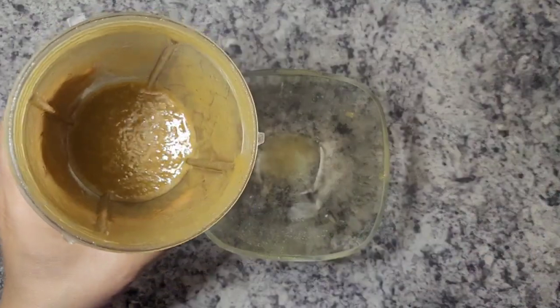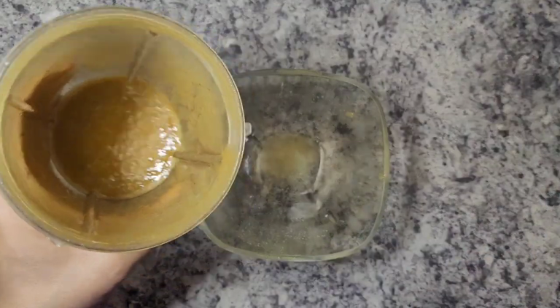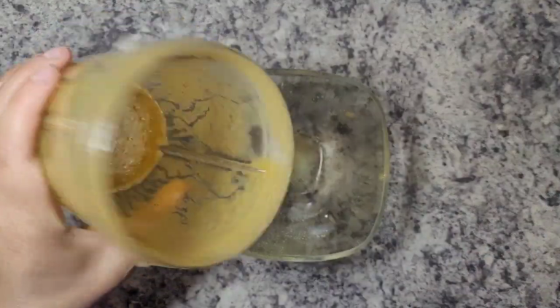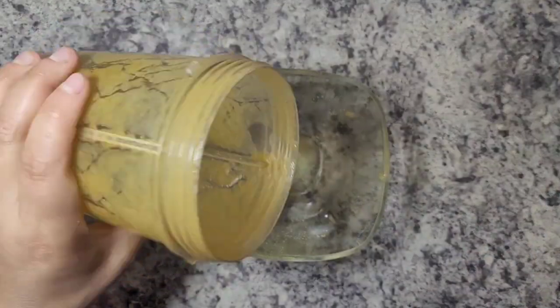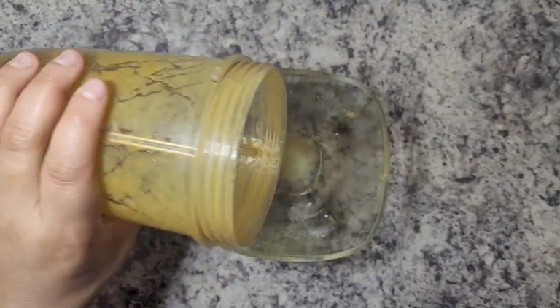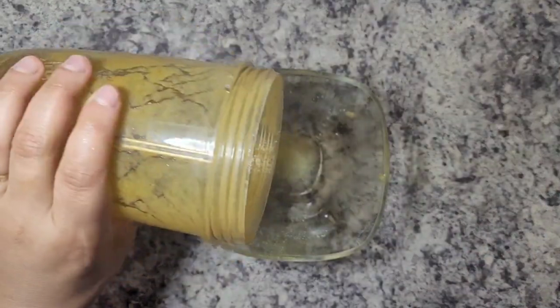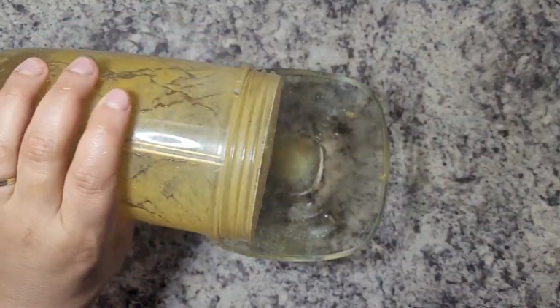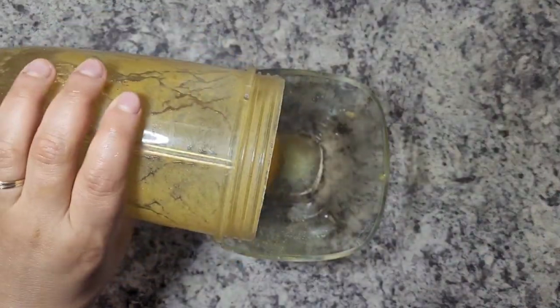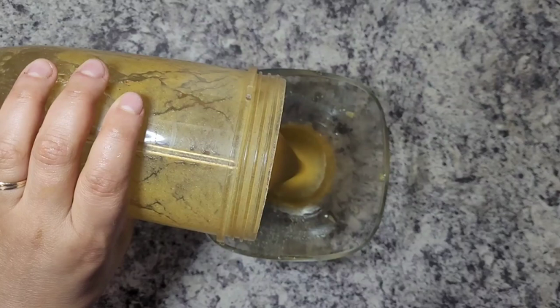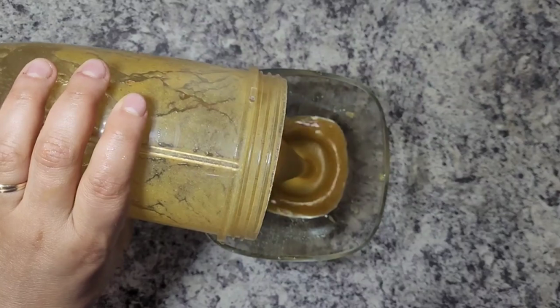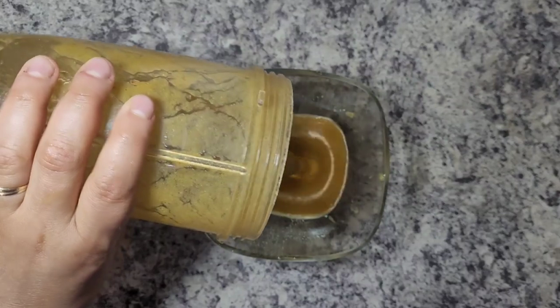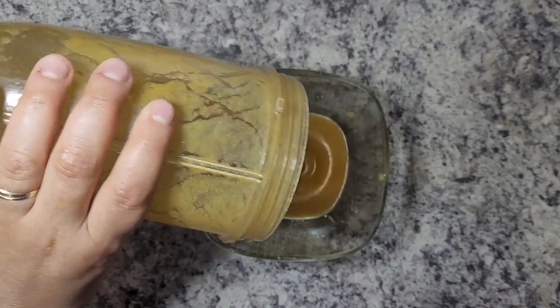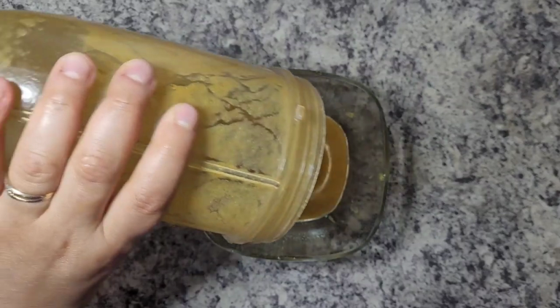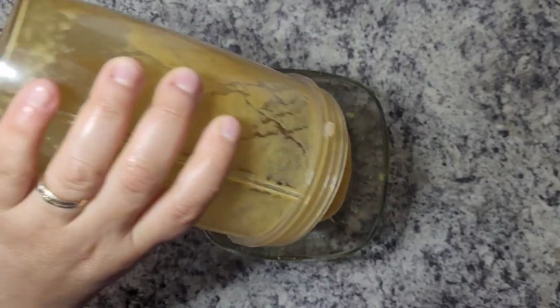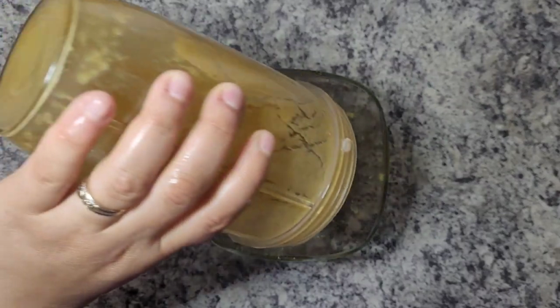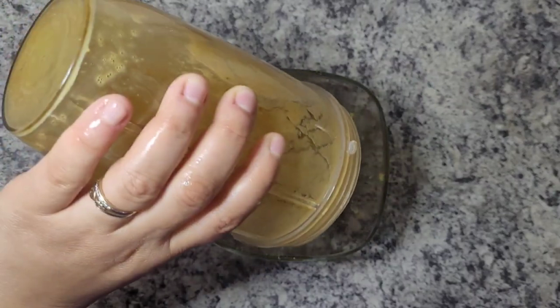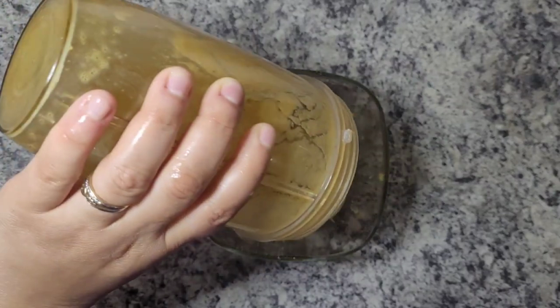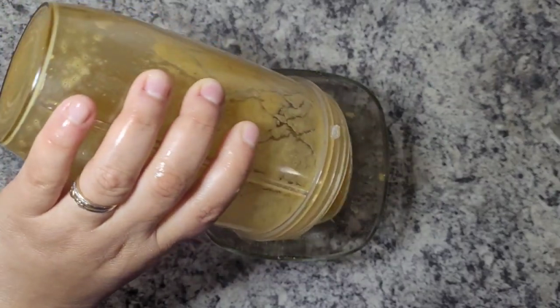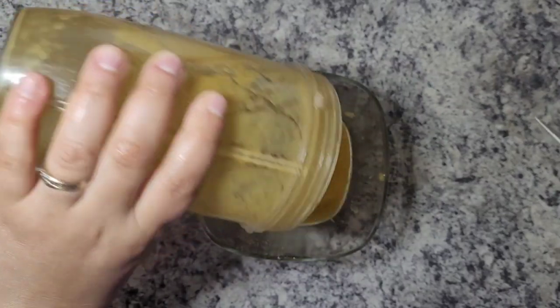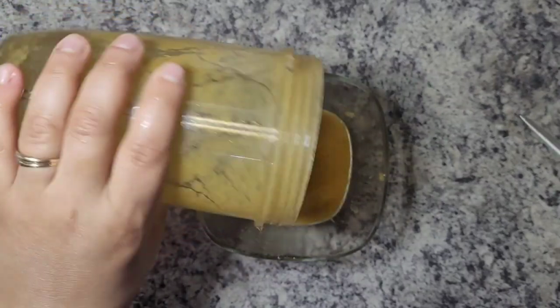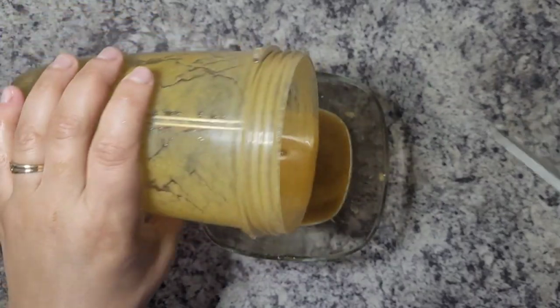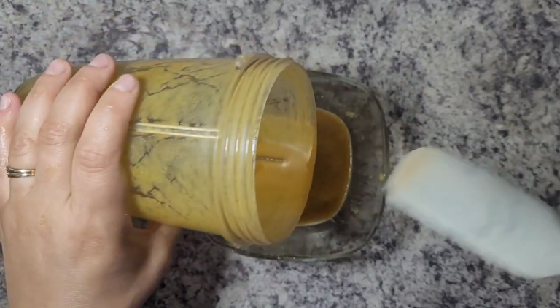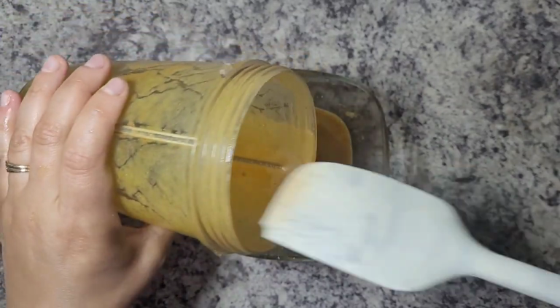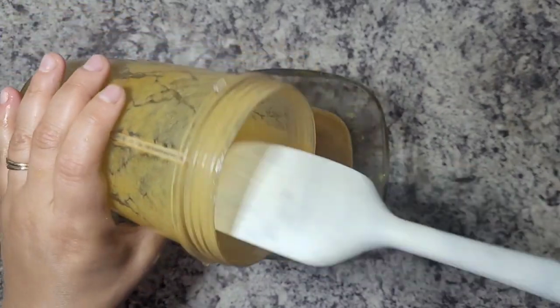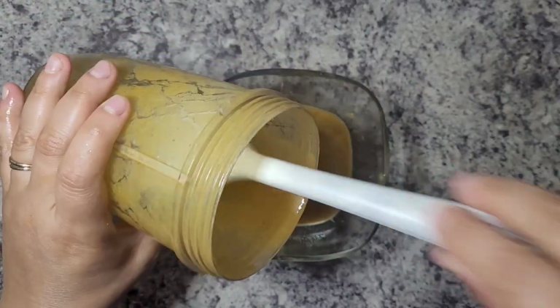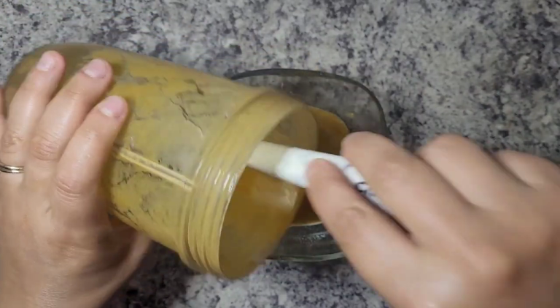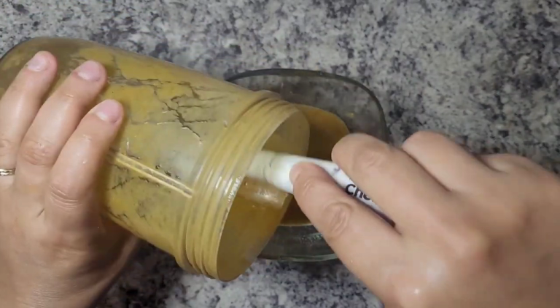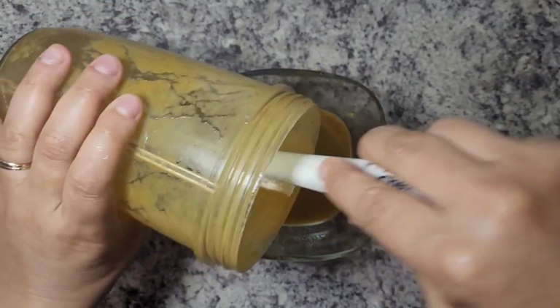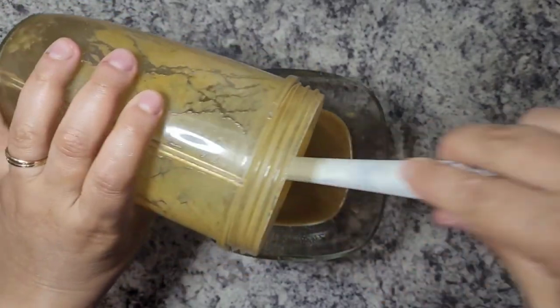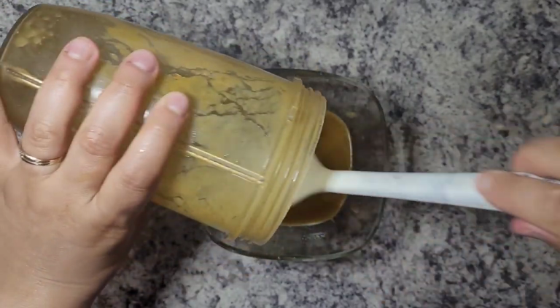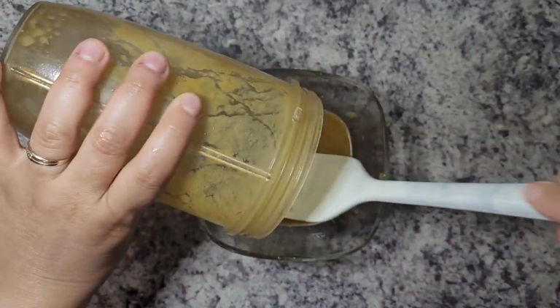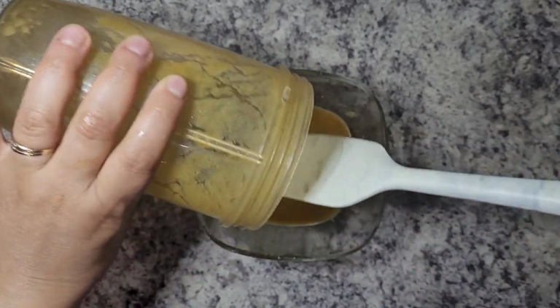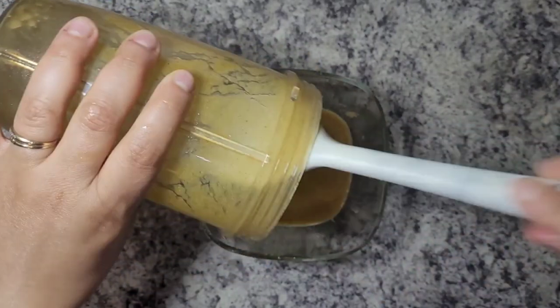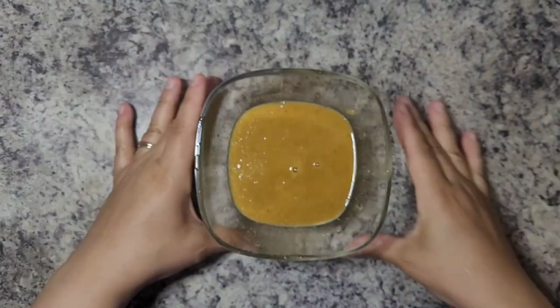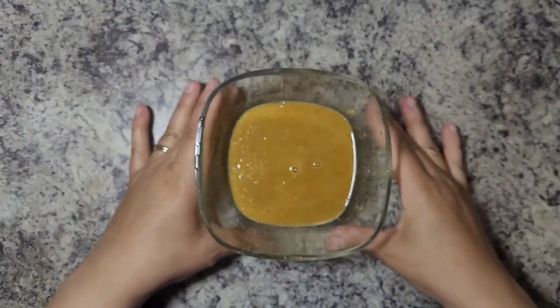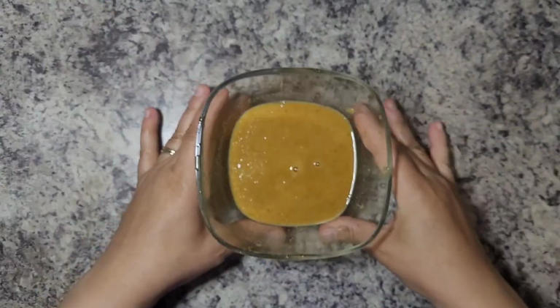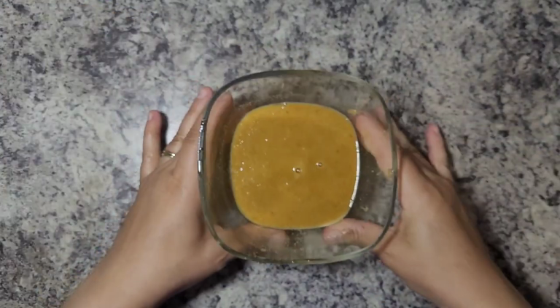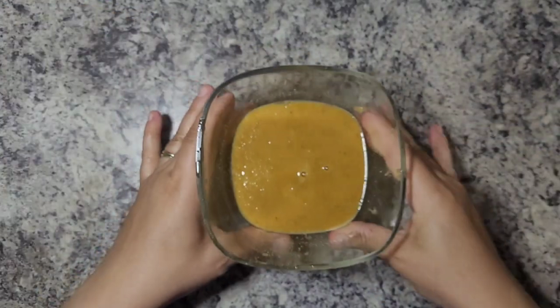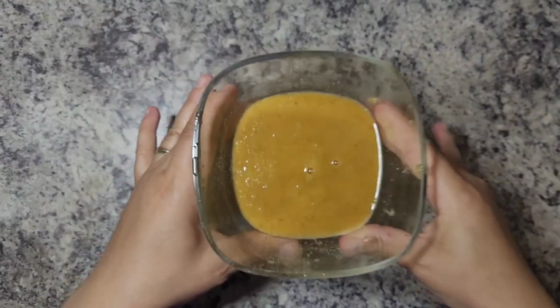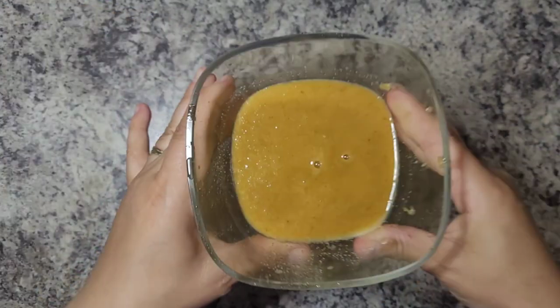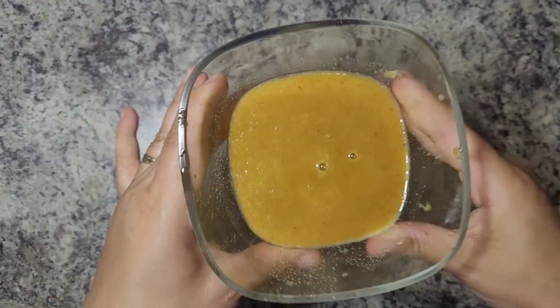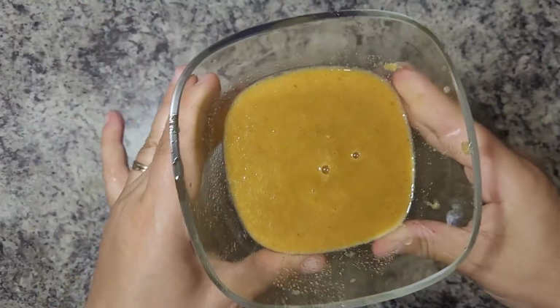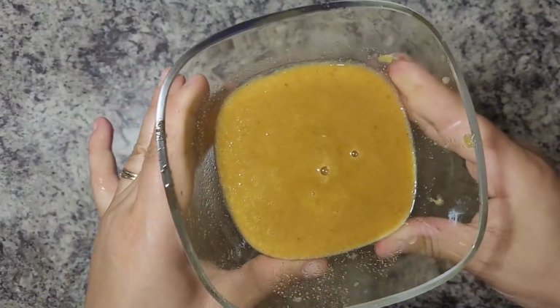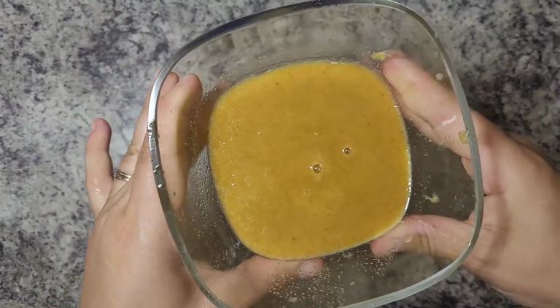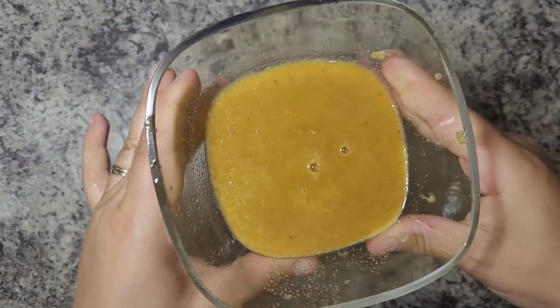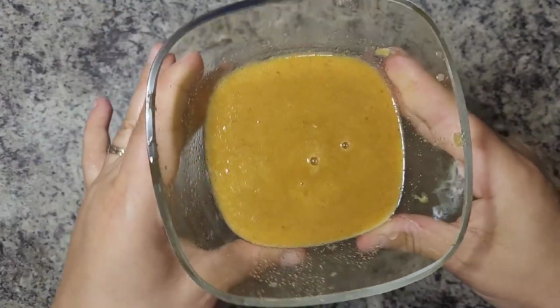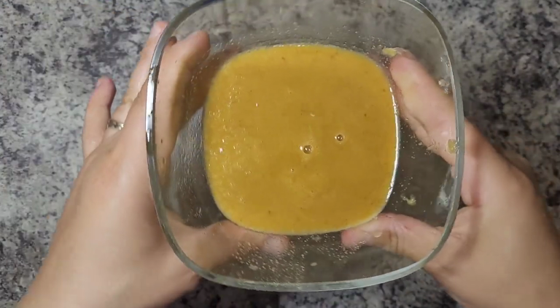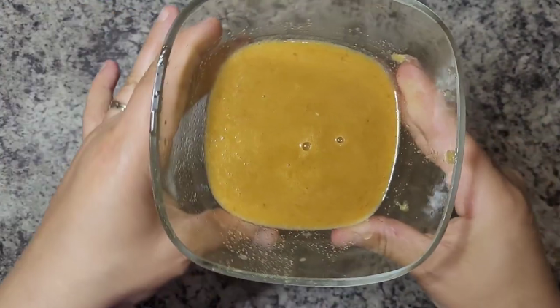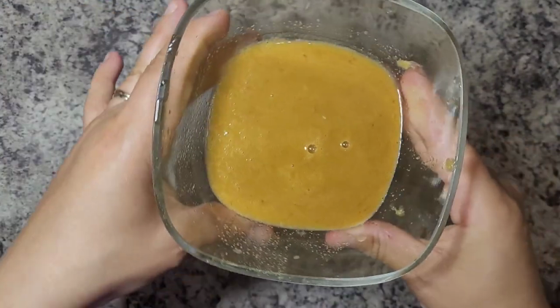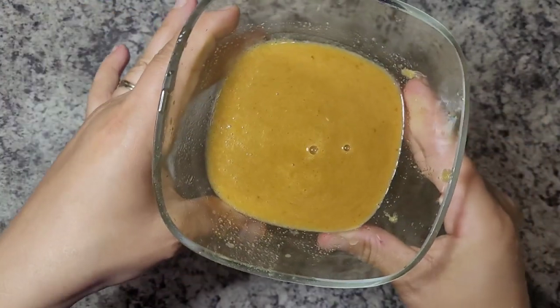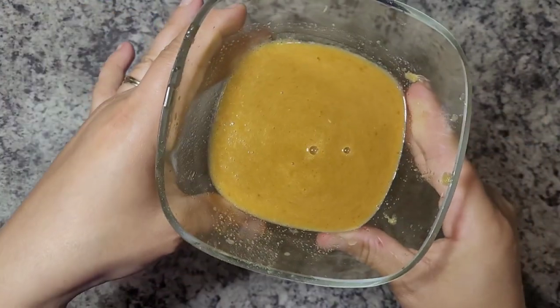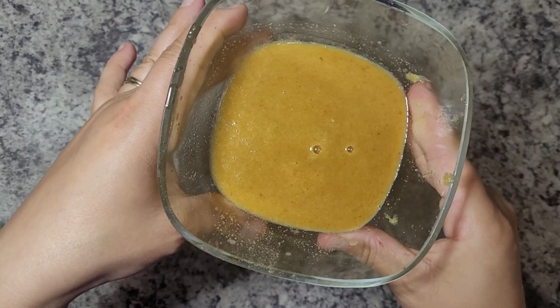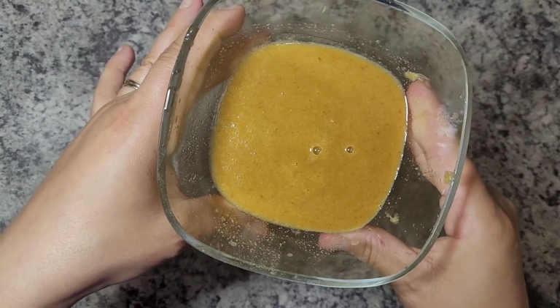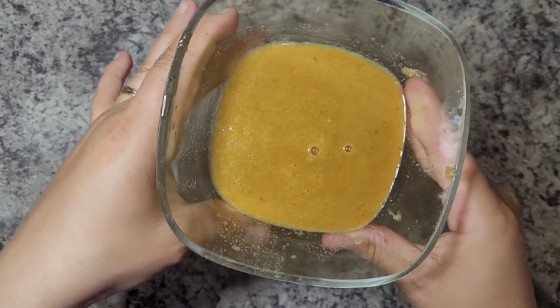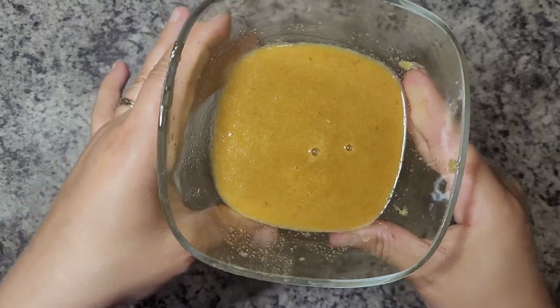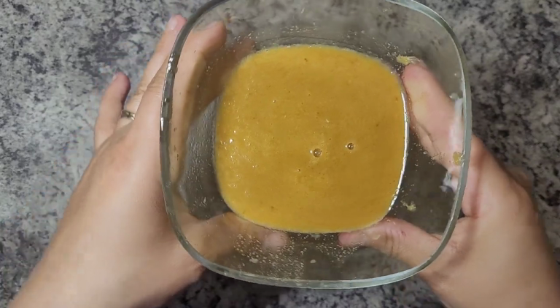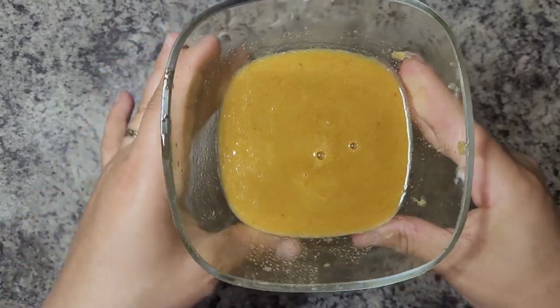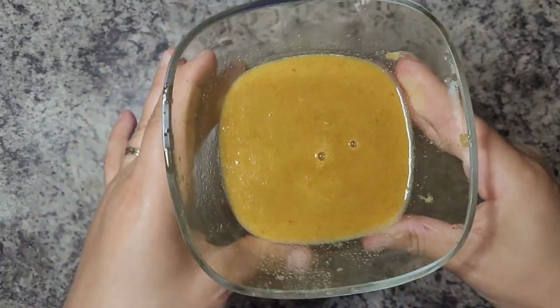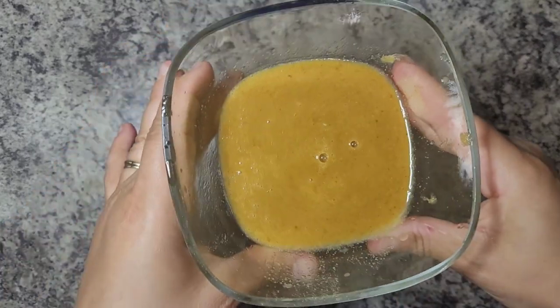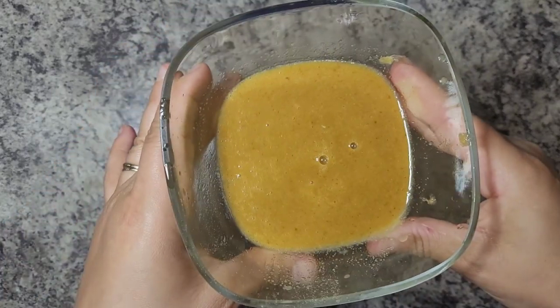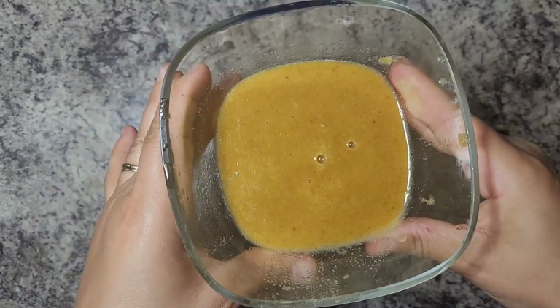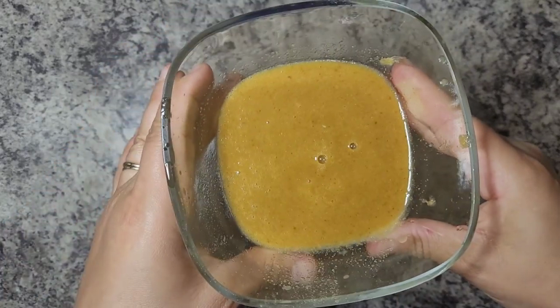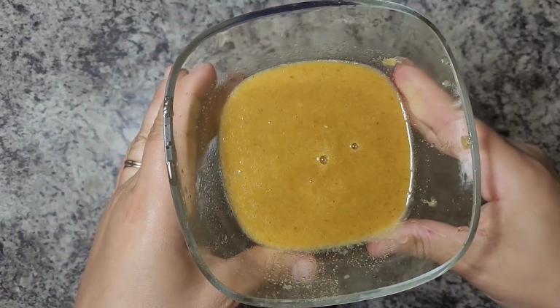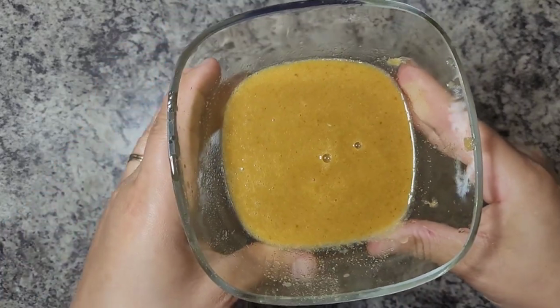So there you have it. After it's all blended up, your dressing is ready to go. After making it, I thought a little added cinnamon on top would have been perfect.